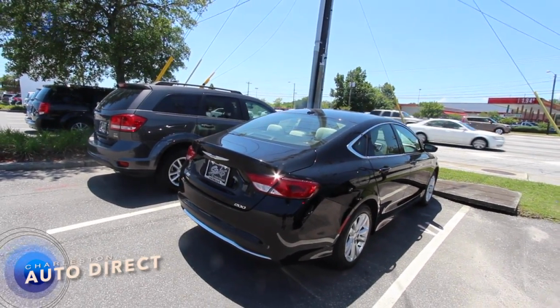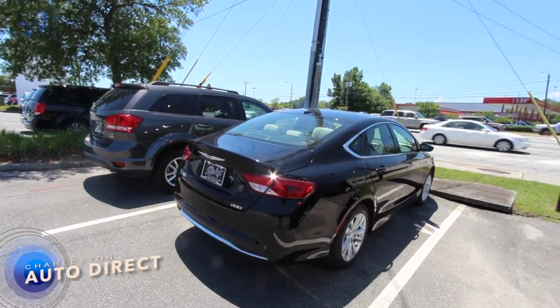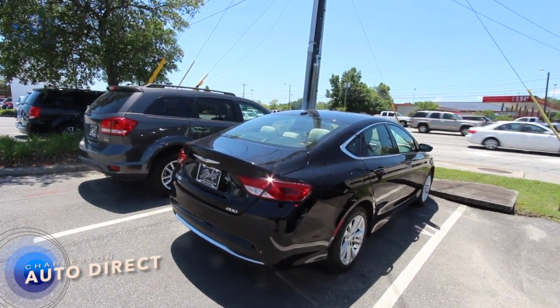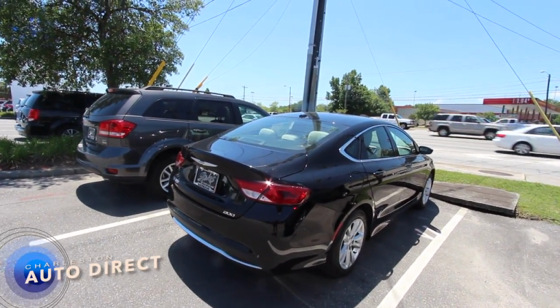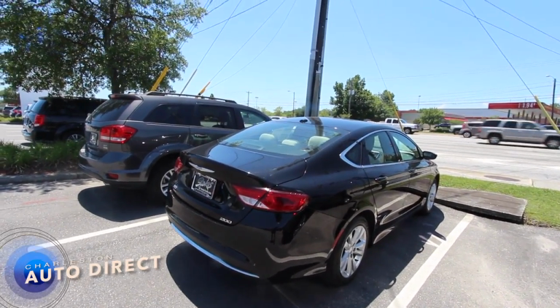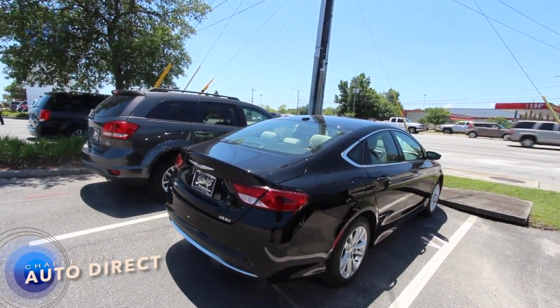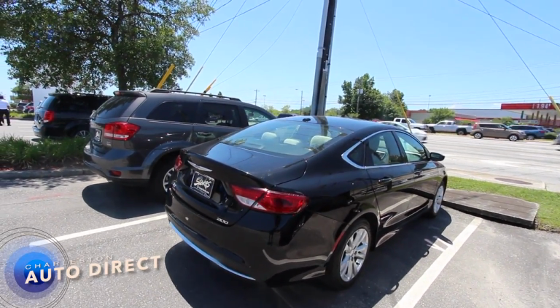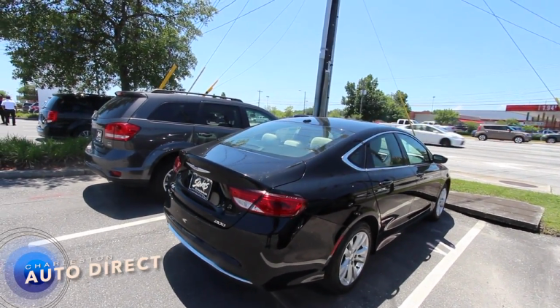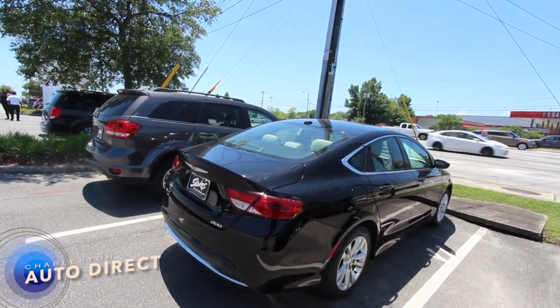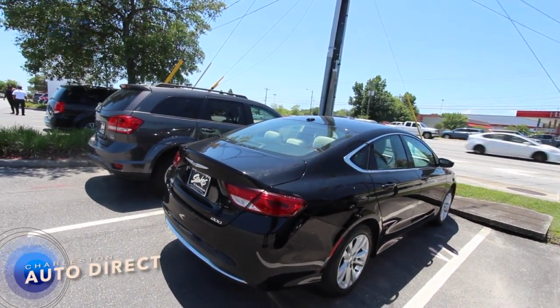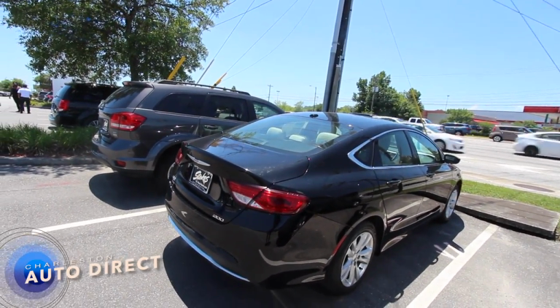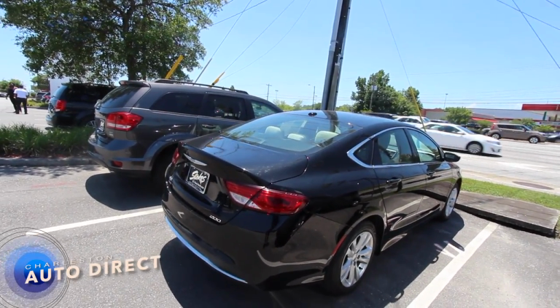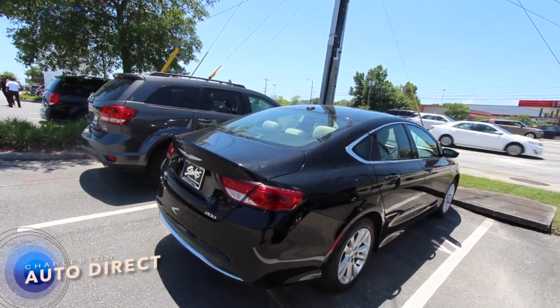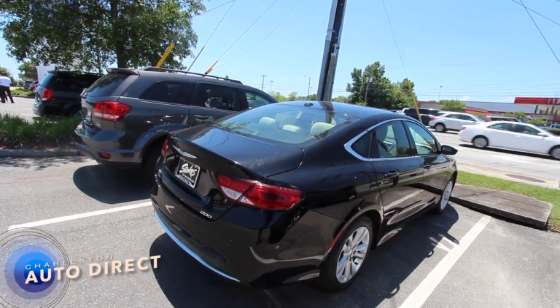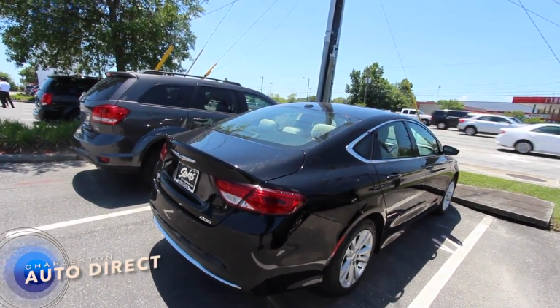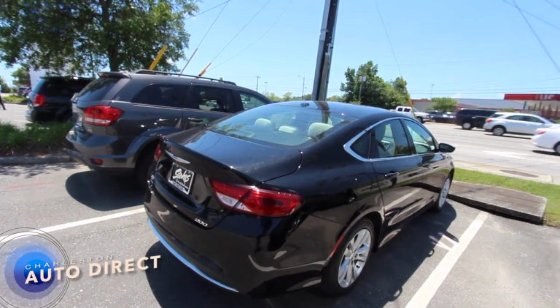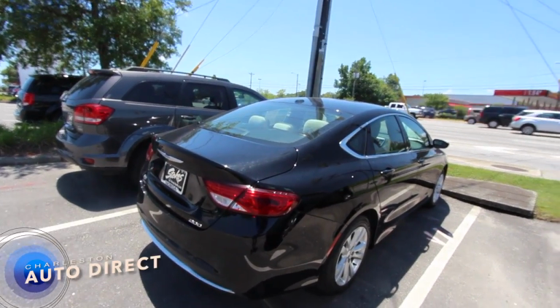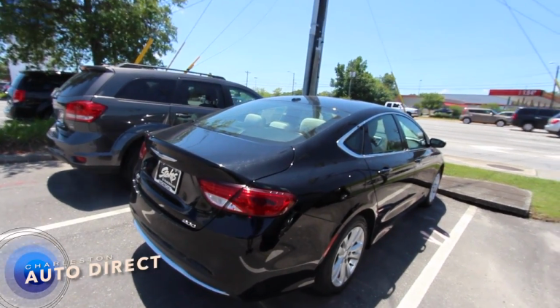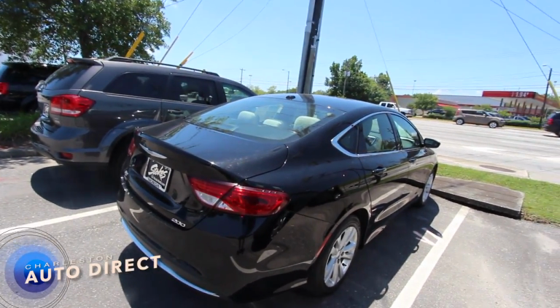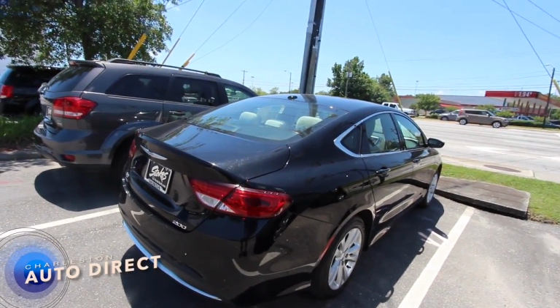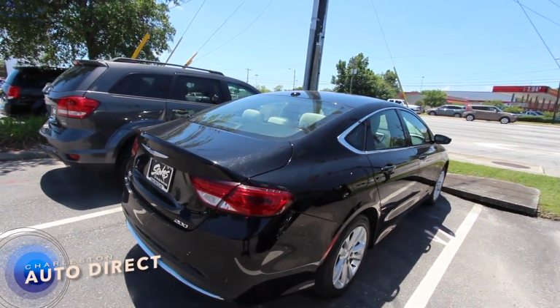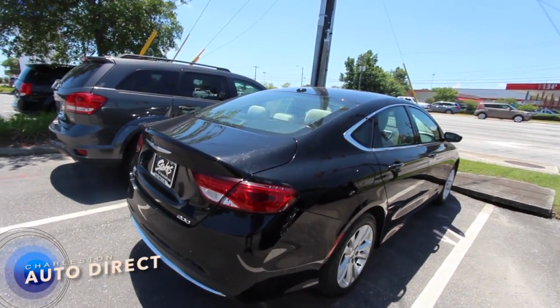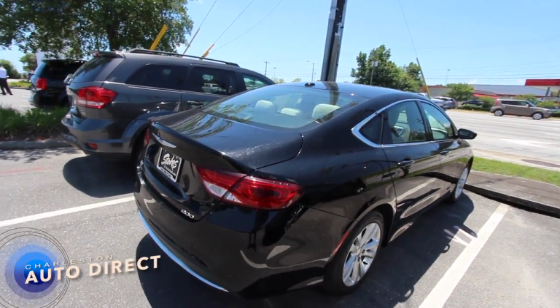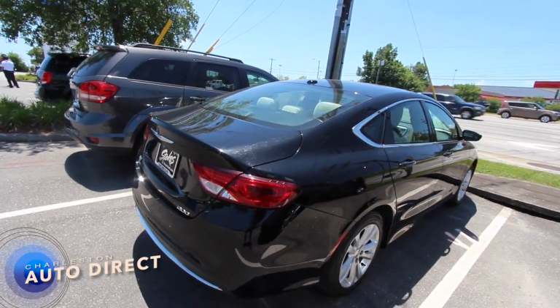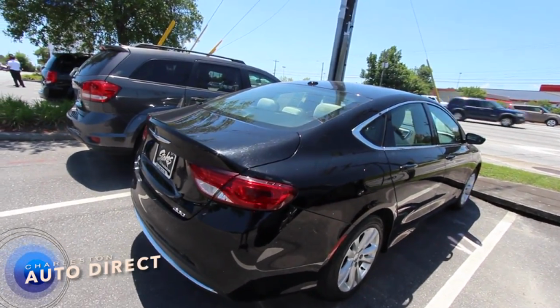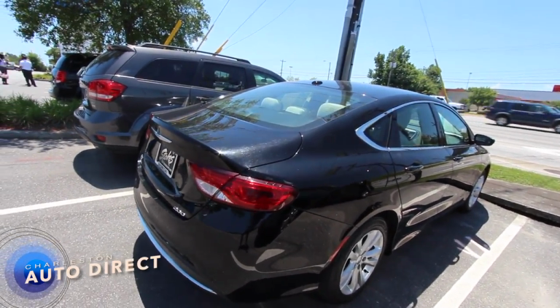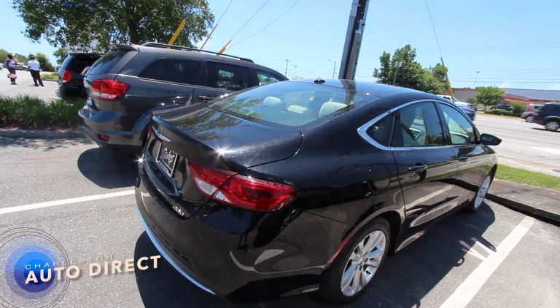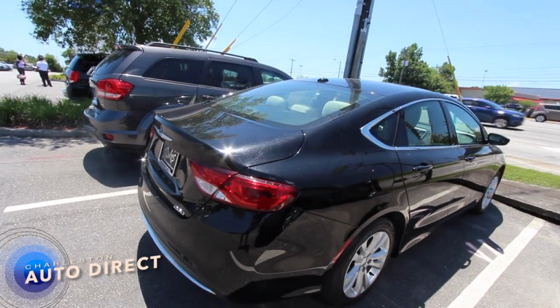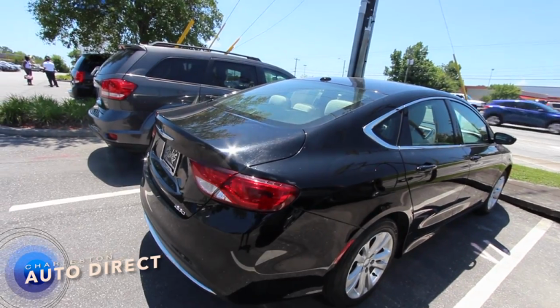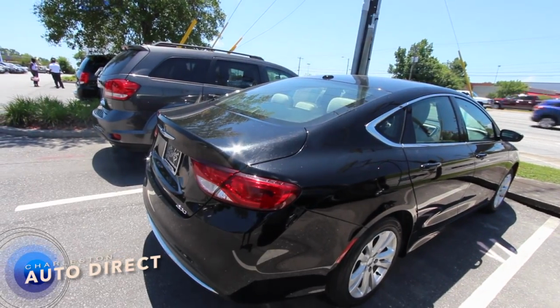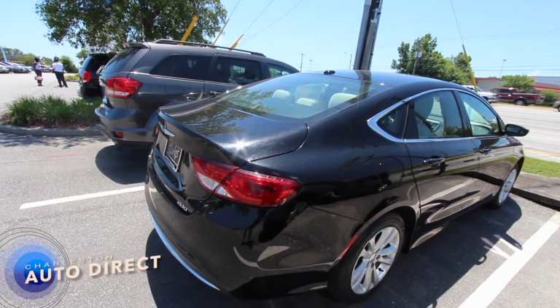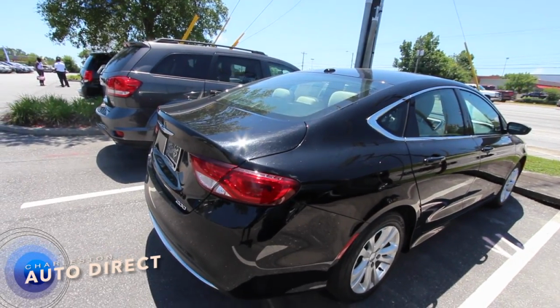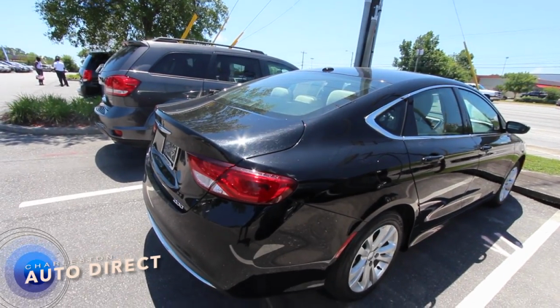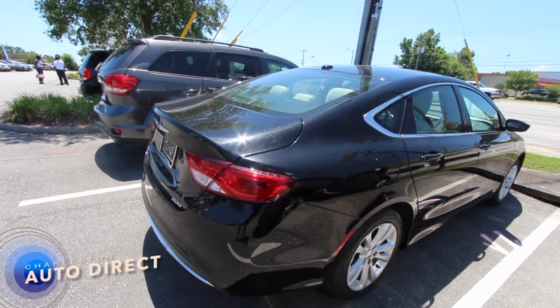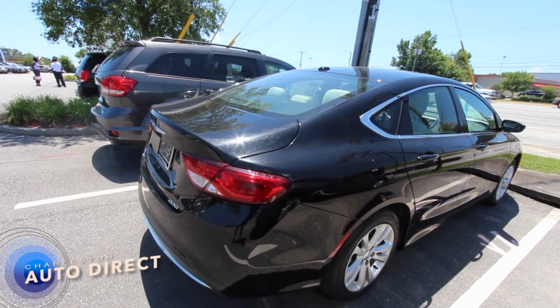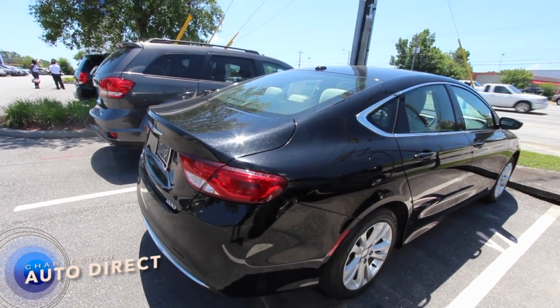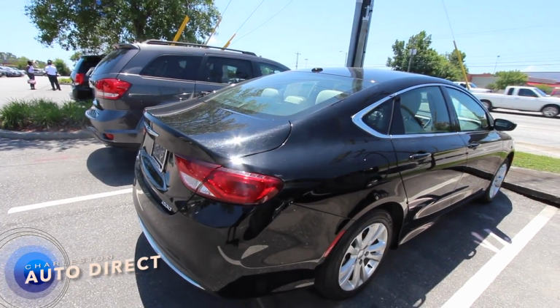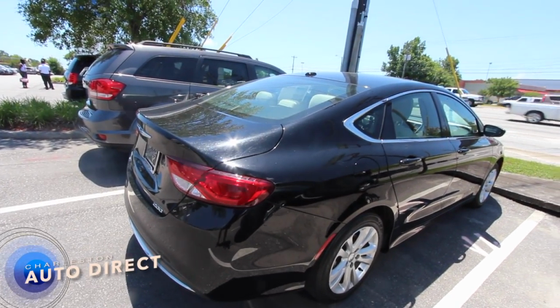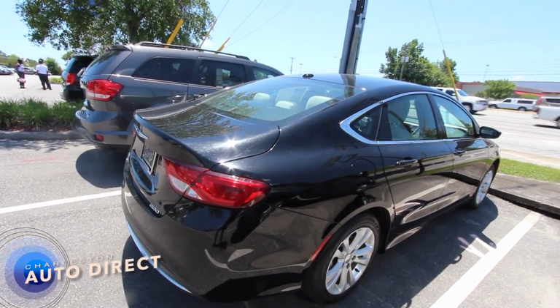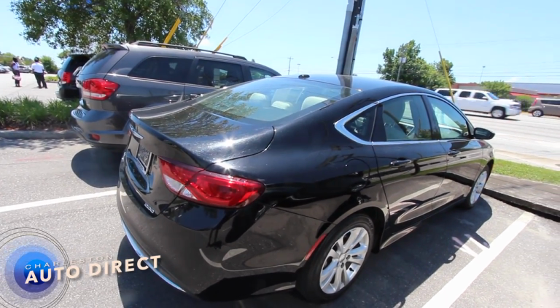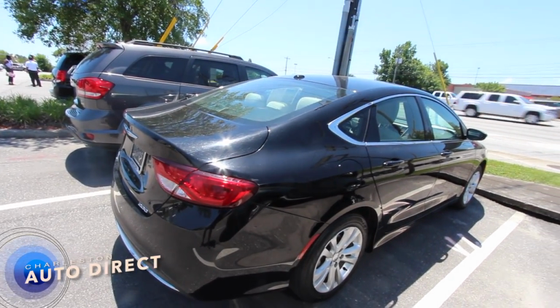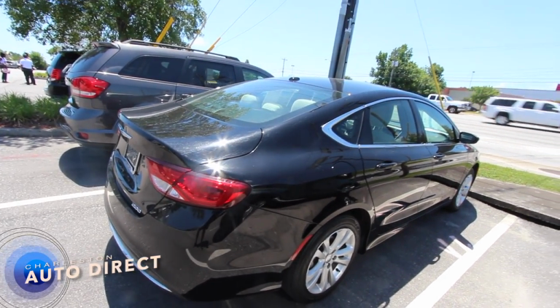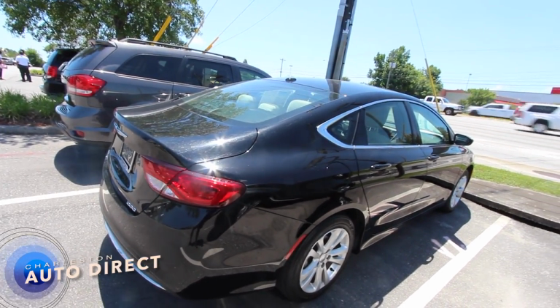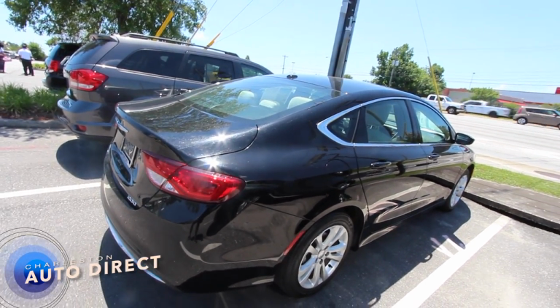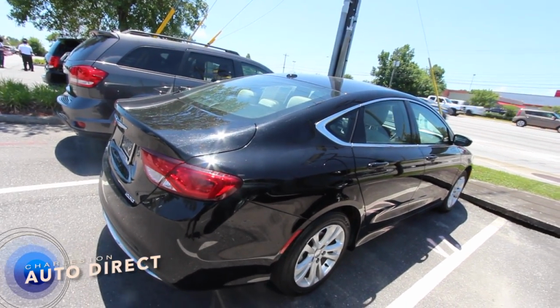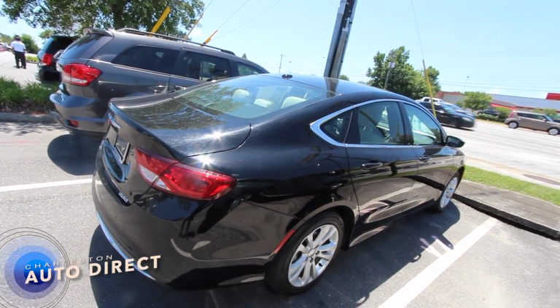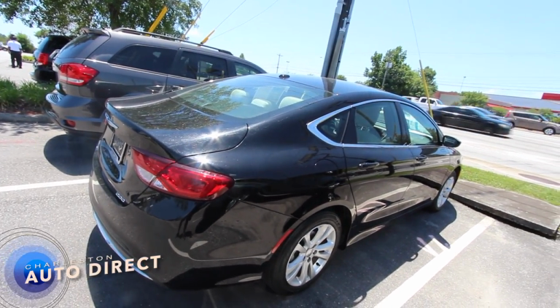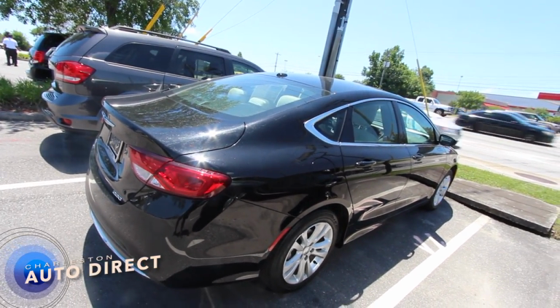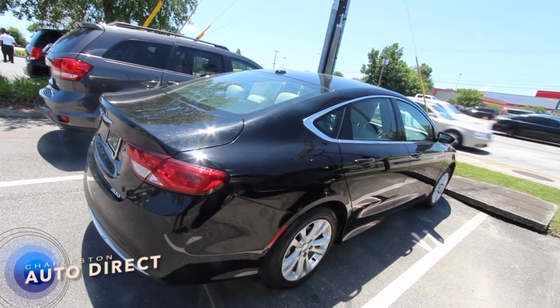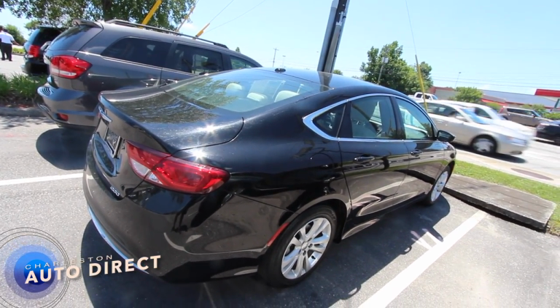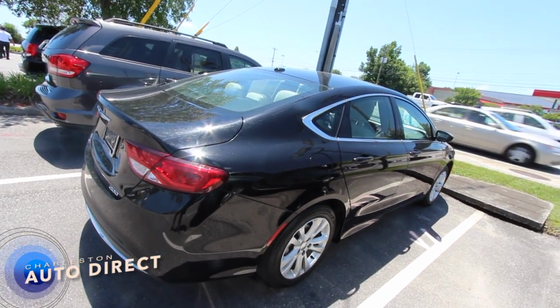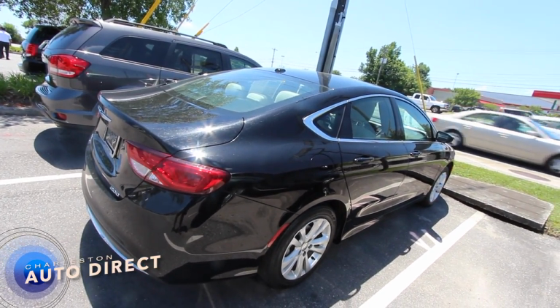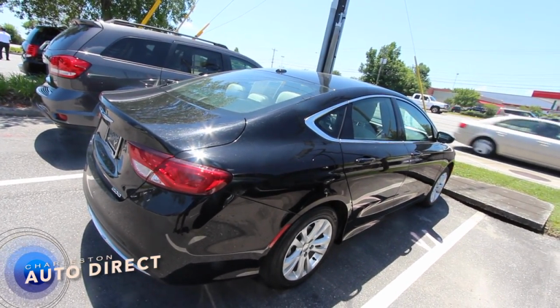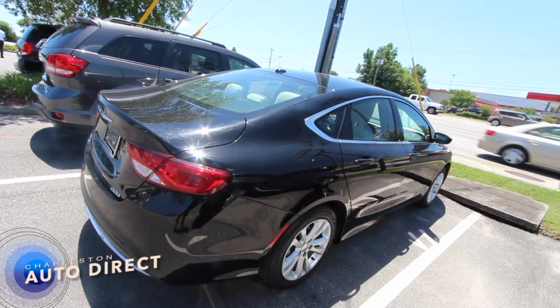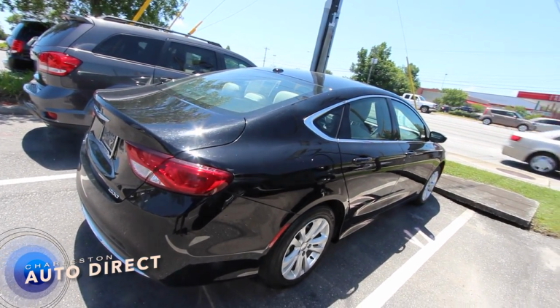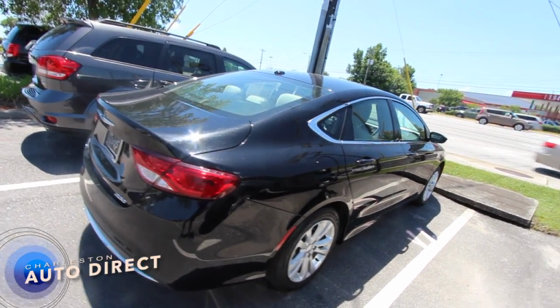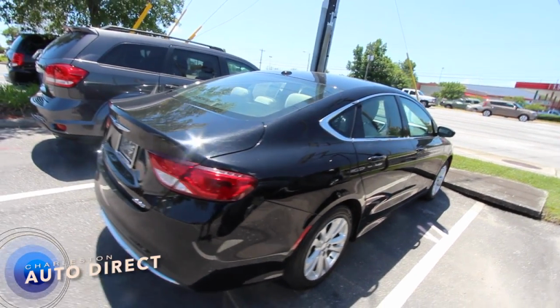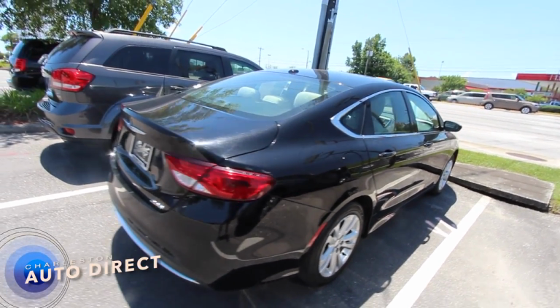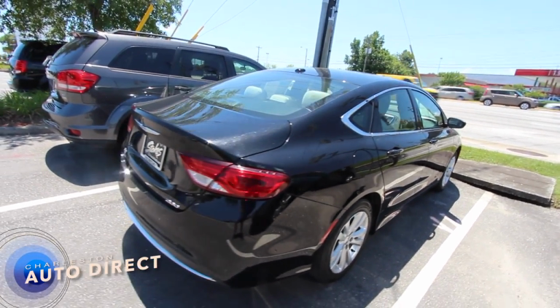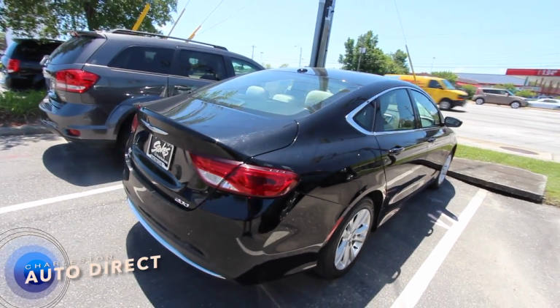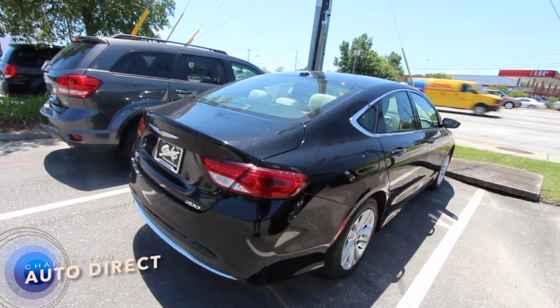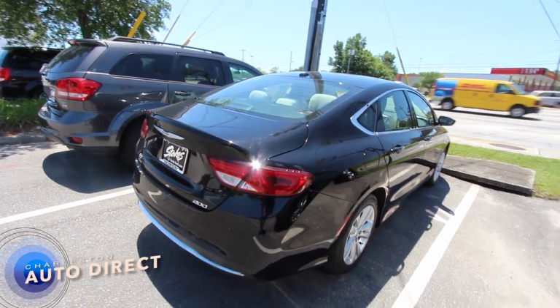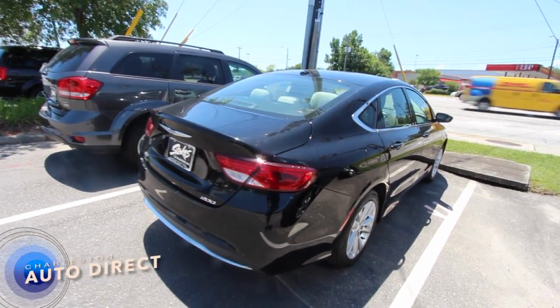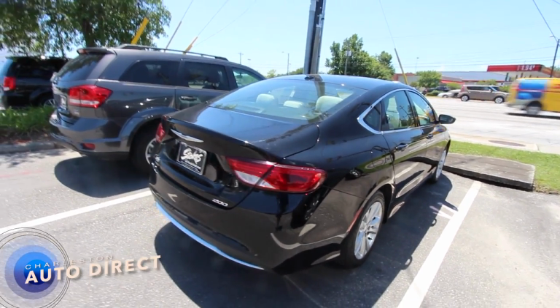It is an American-made vehicle, and I tell you, Chrysler has came a long way building these vehicles out there in Detroit, which is the Motor City.